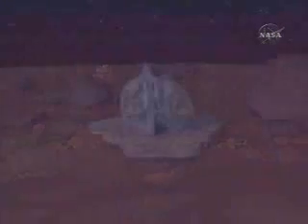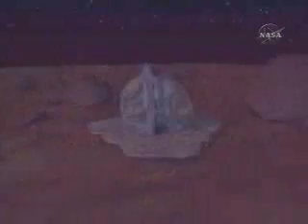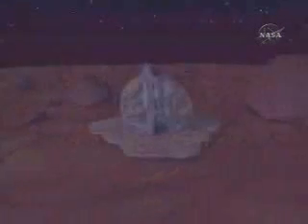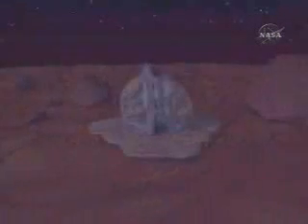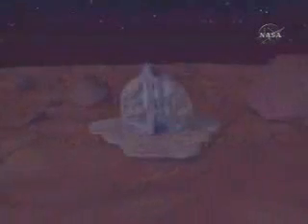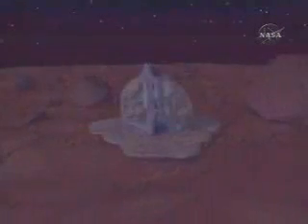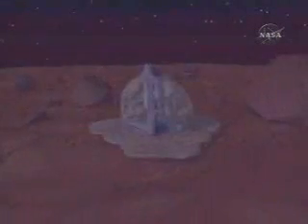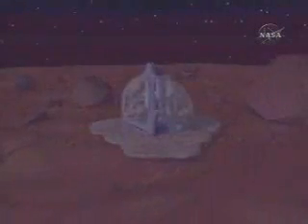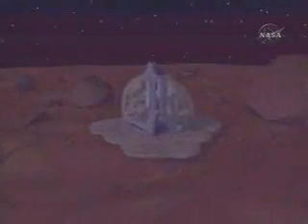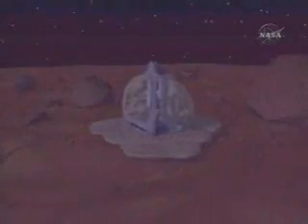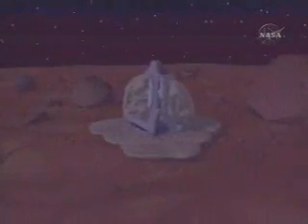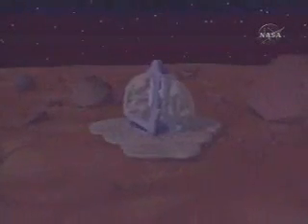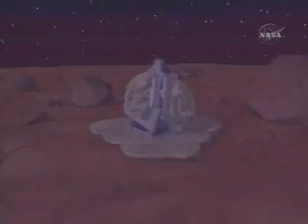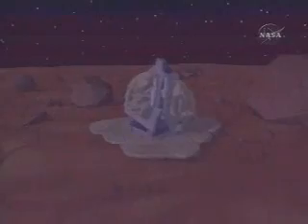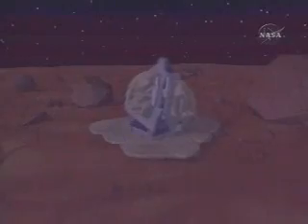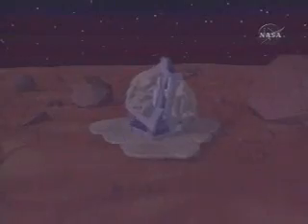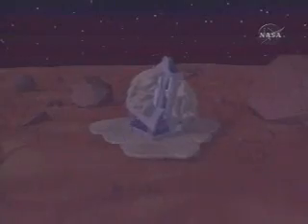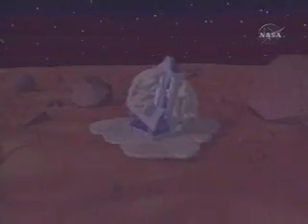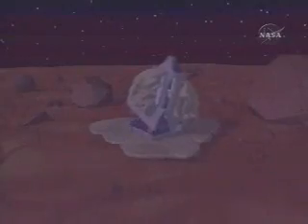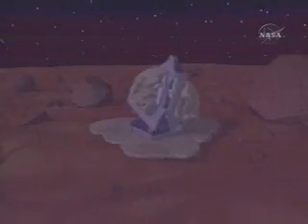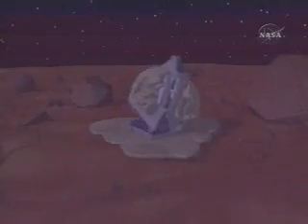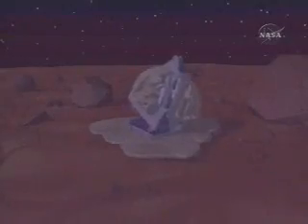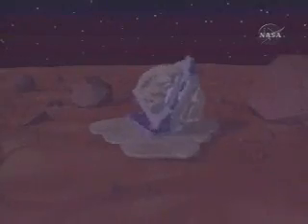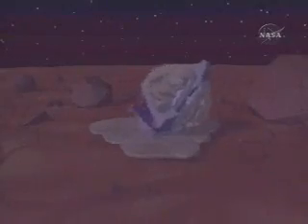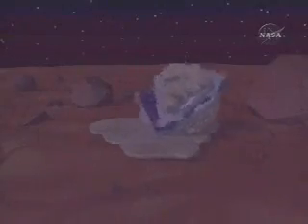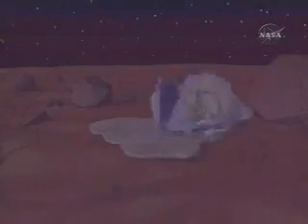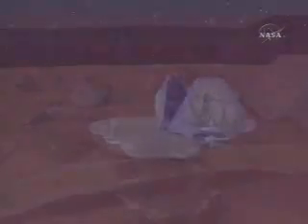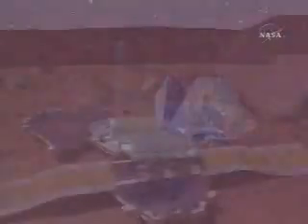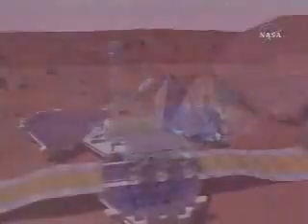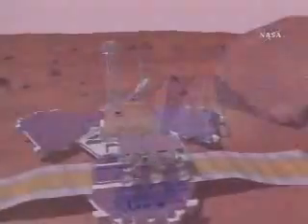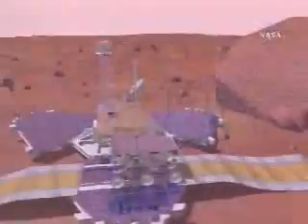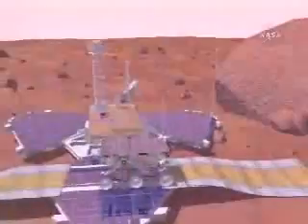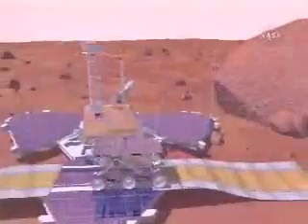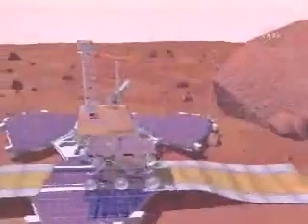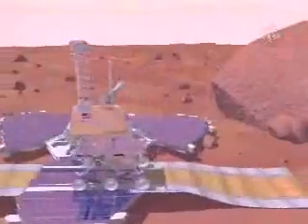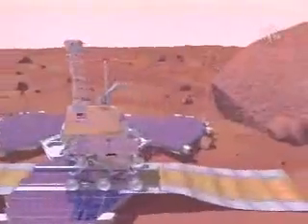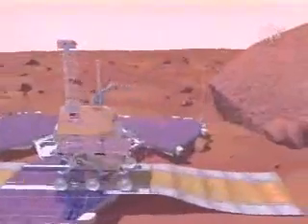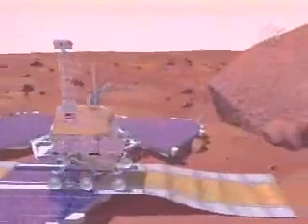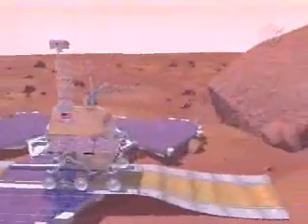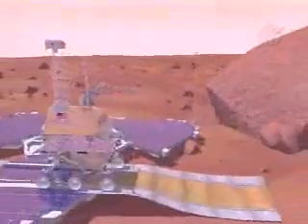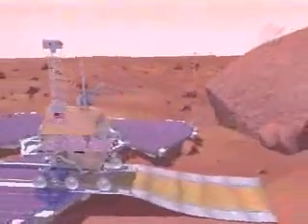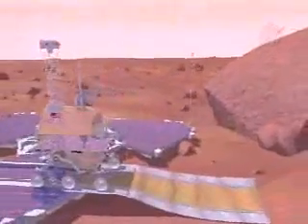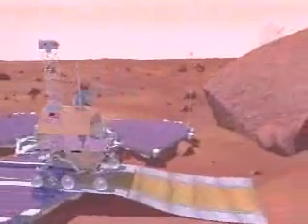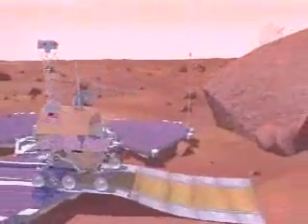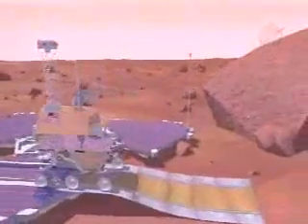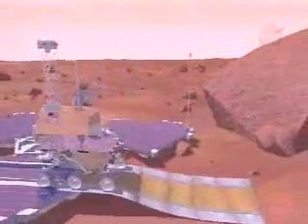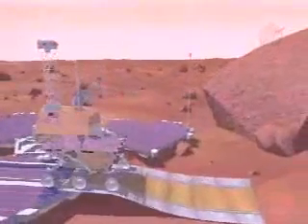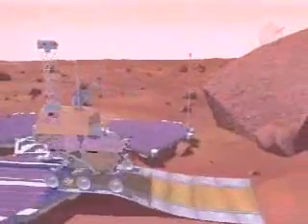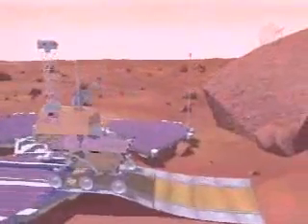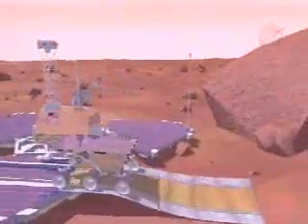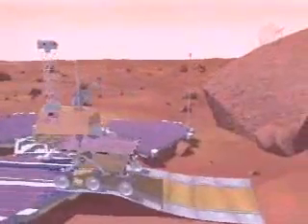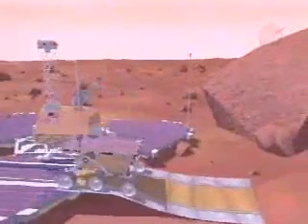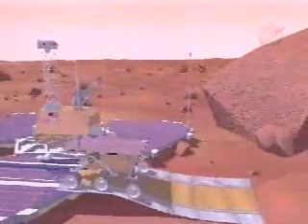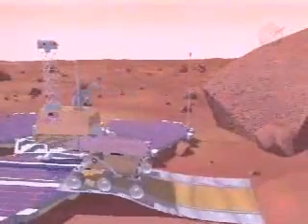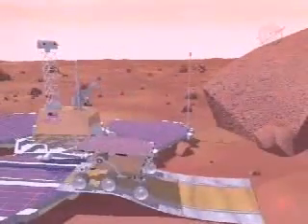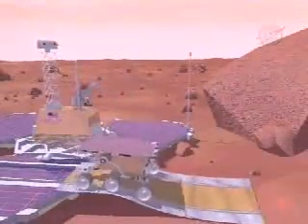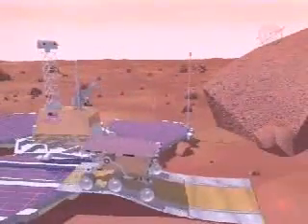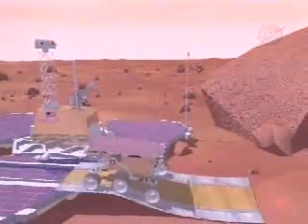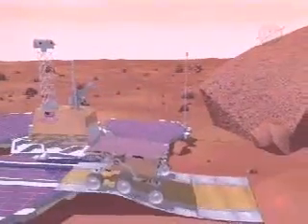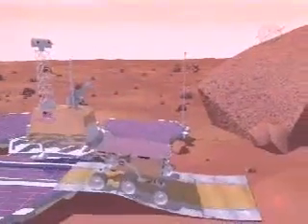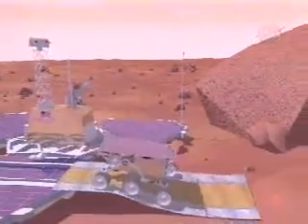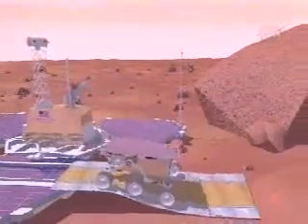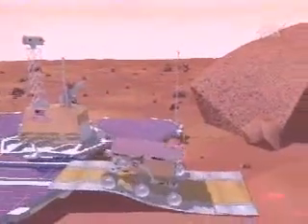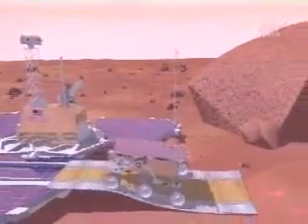Once deflated, the airbag opened a path for the Sojourner rover to explore and analyze nearby rocks.